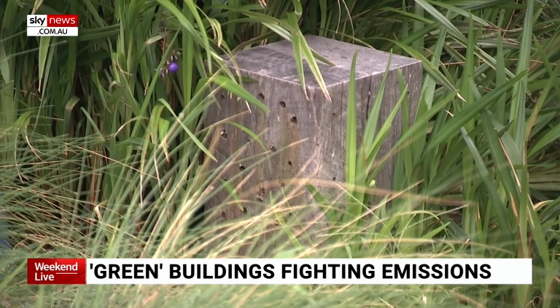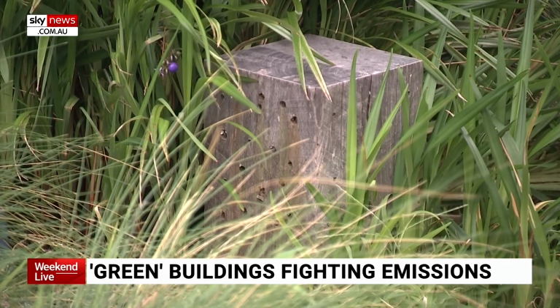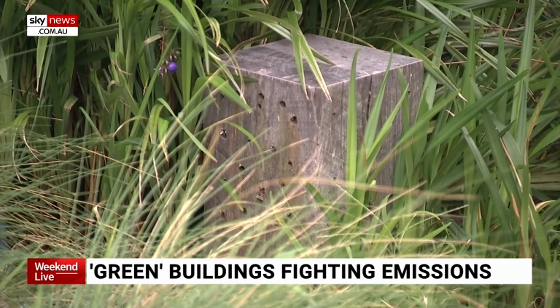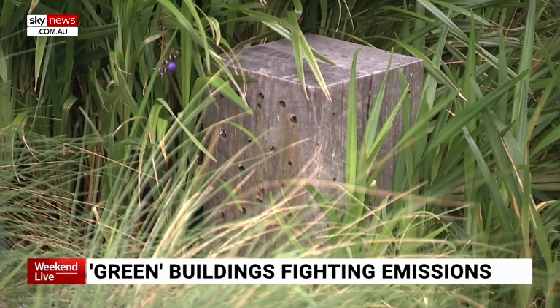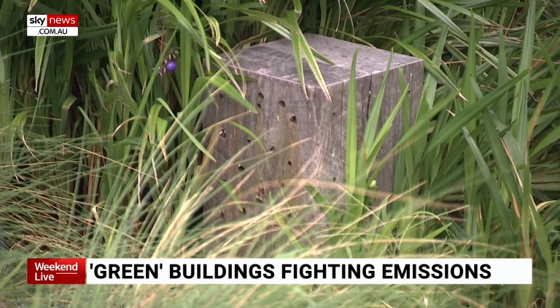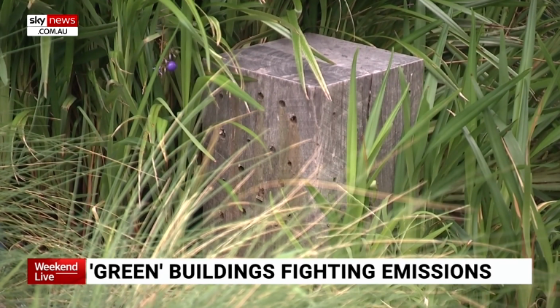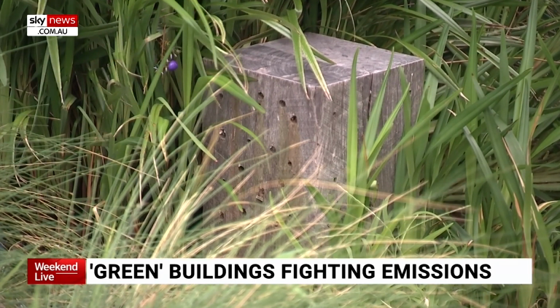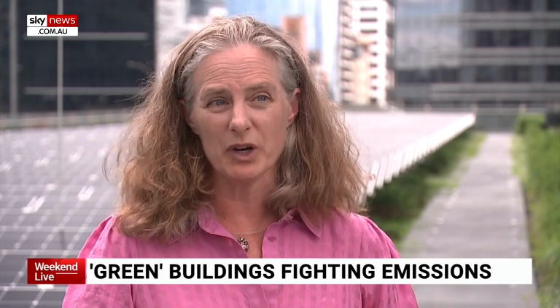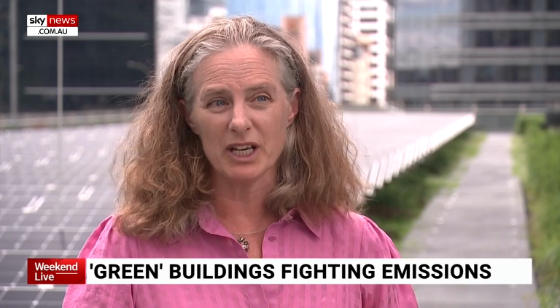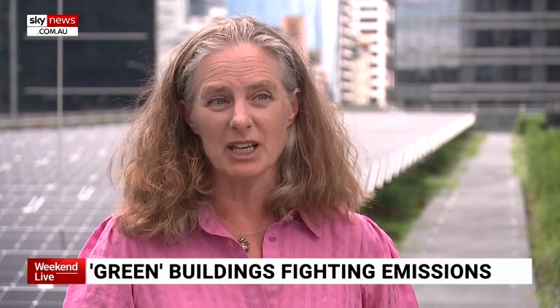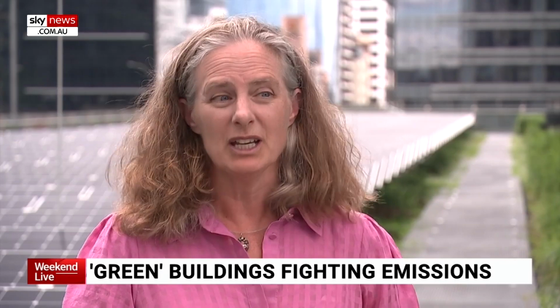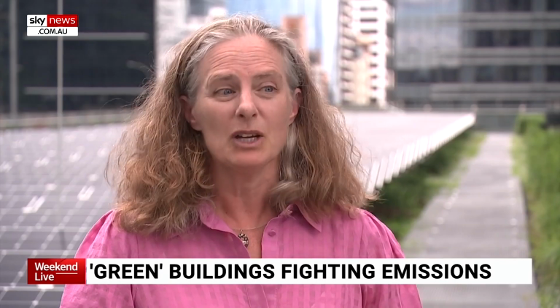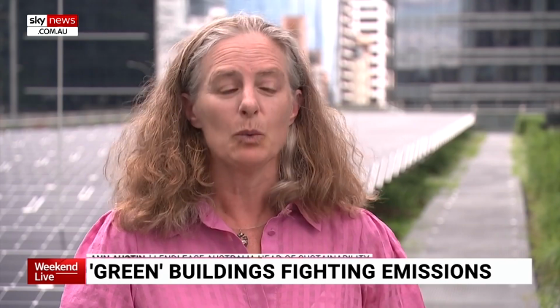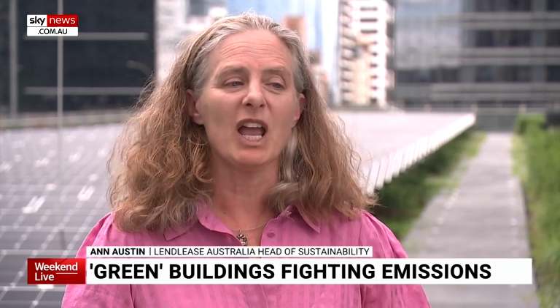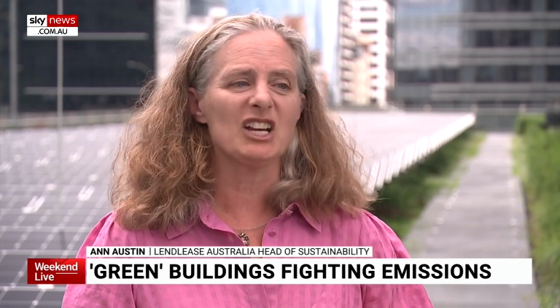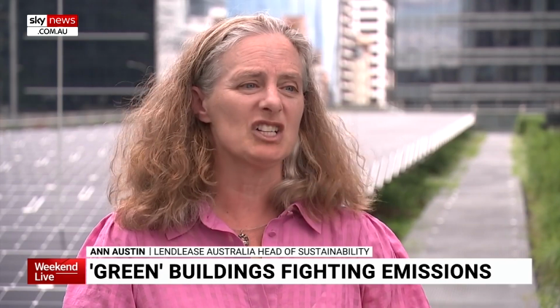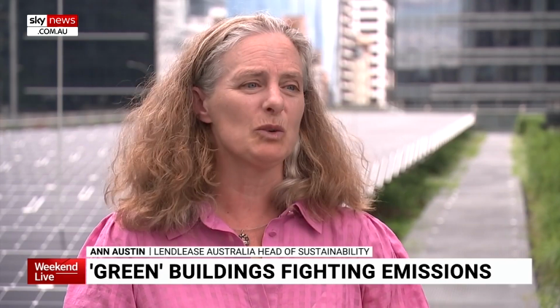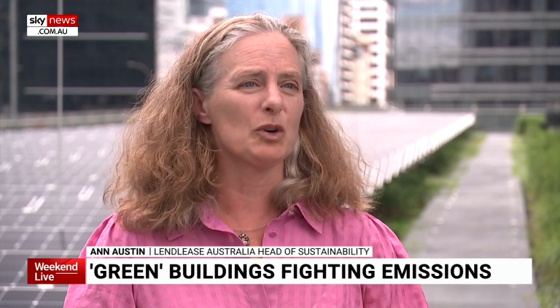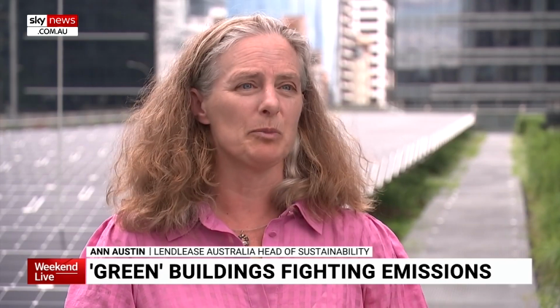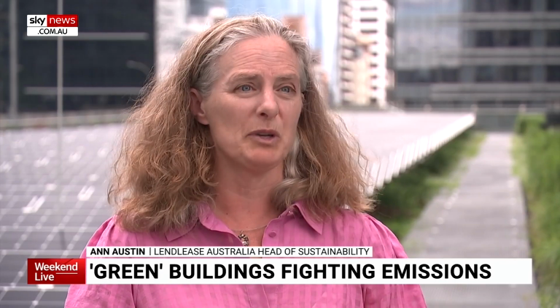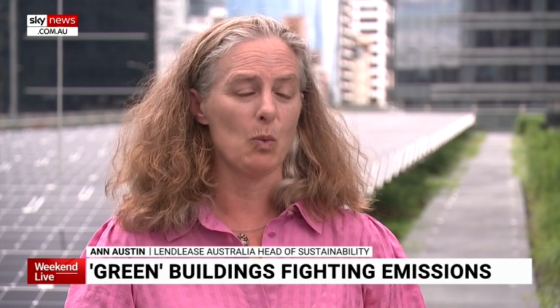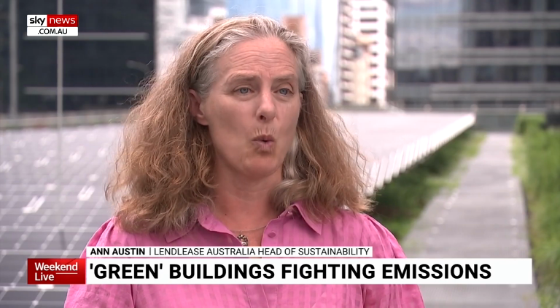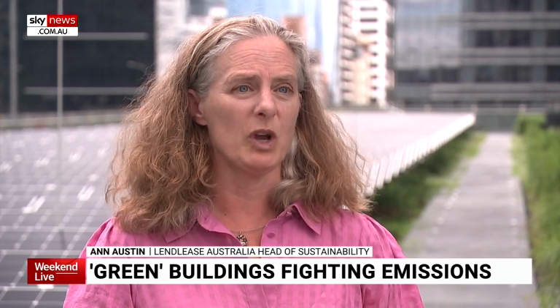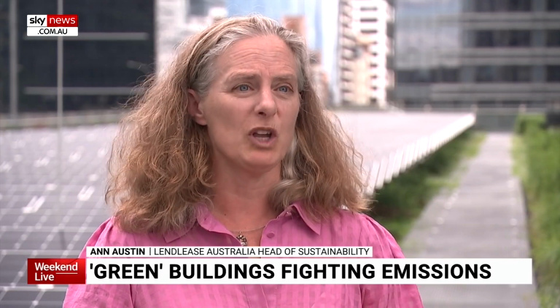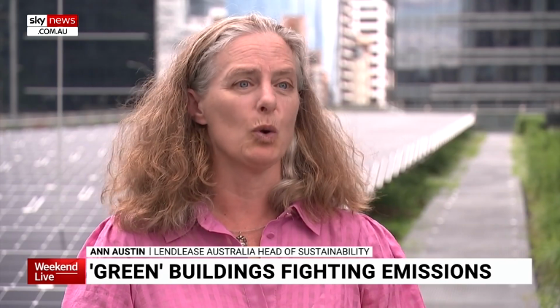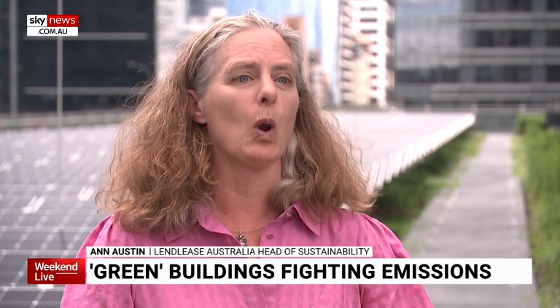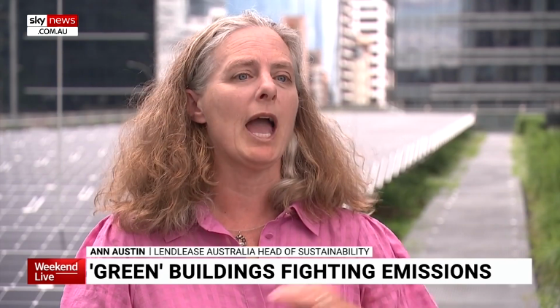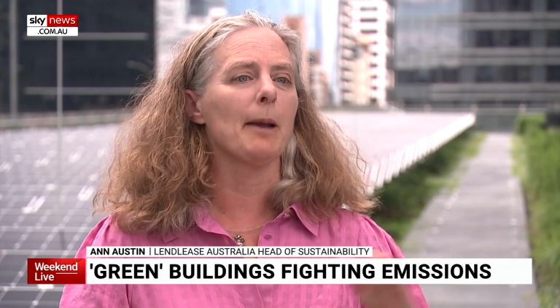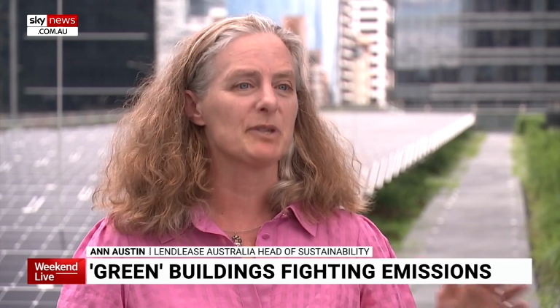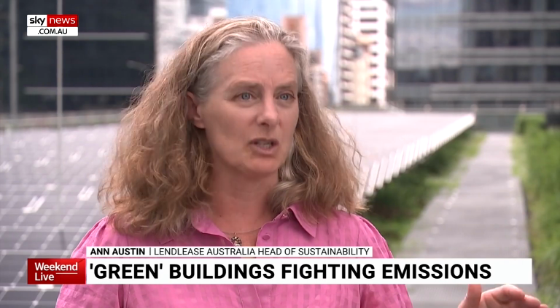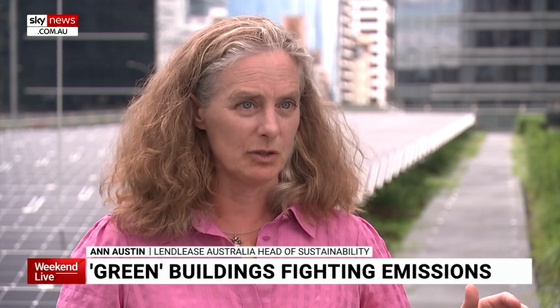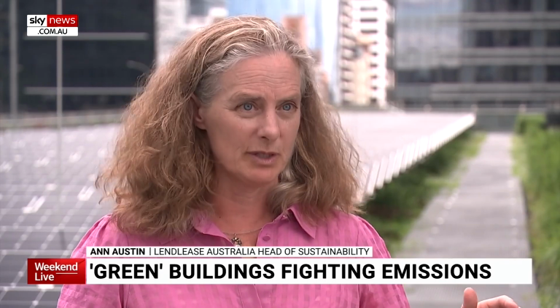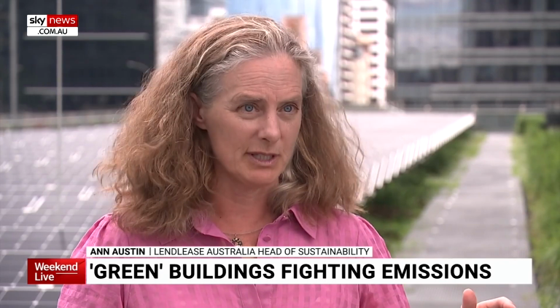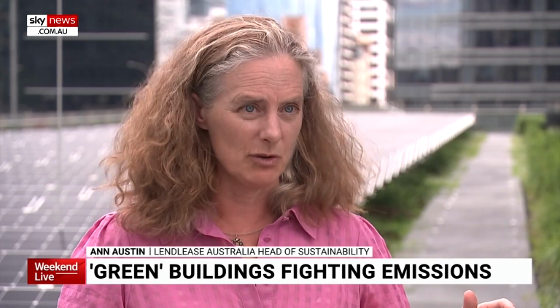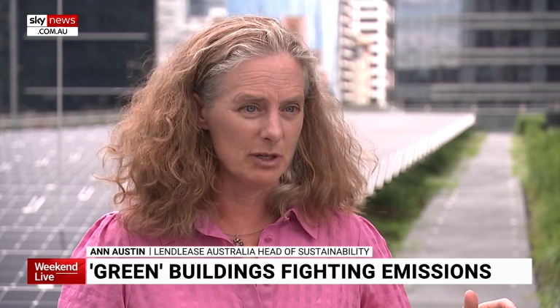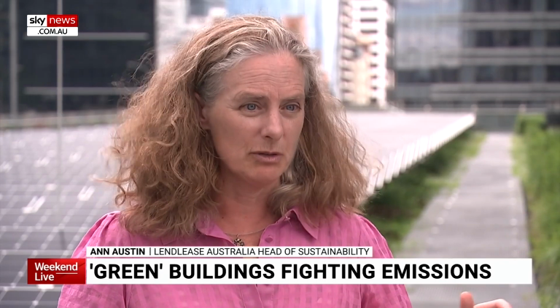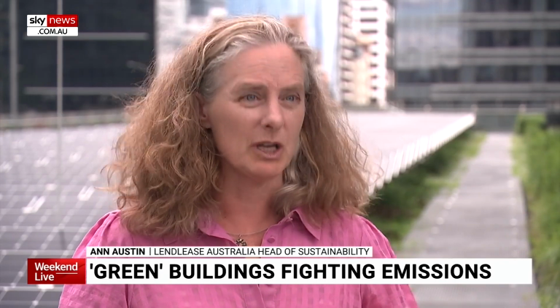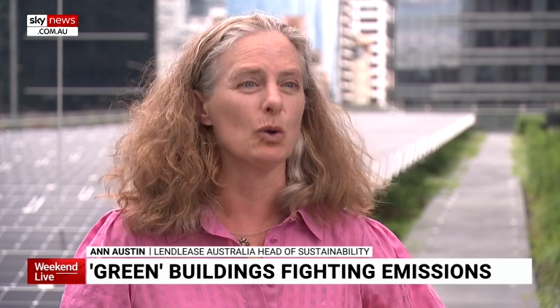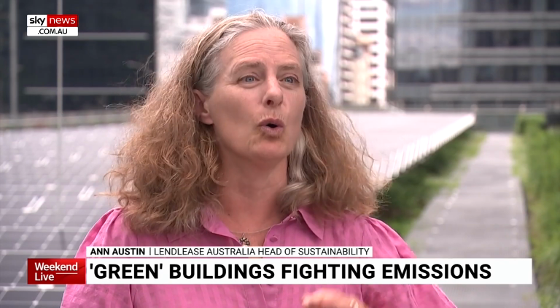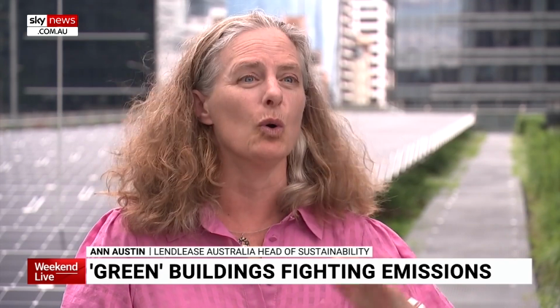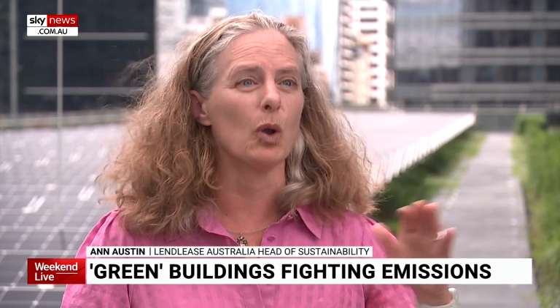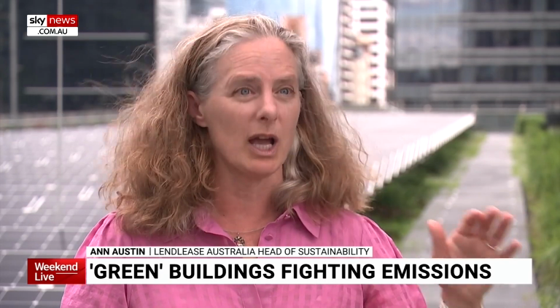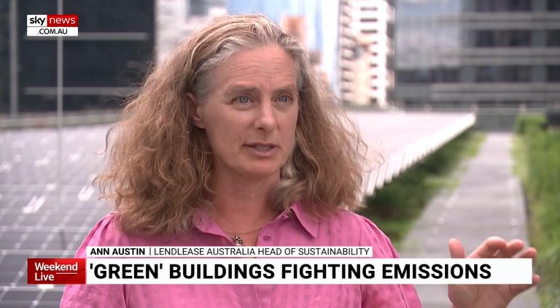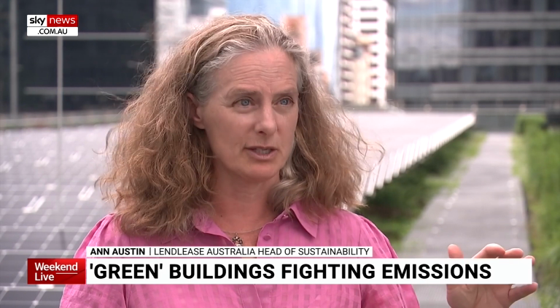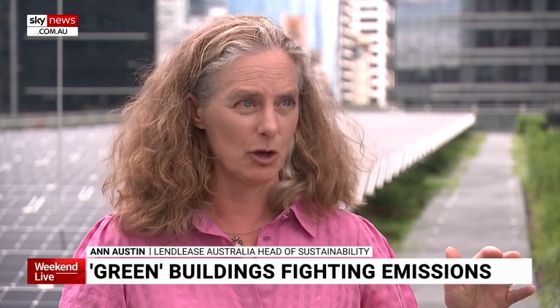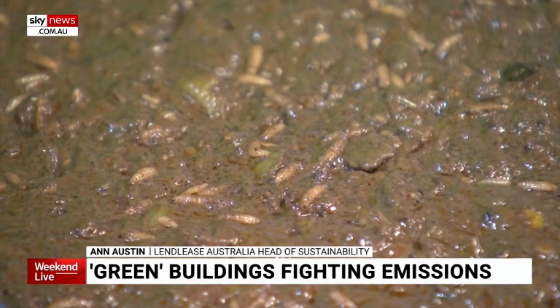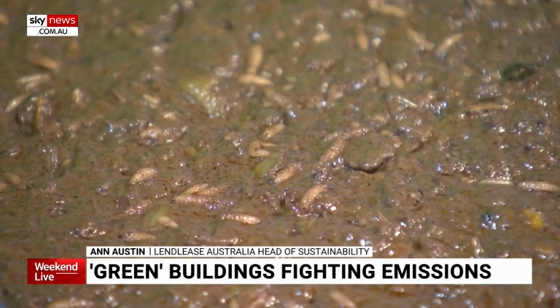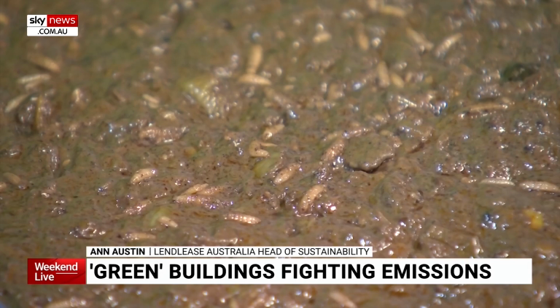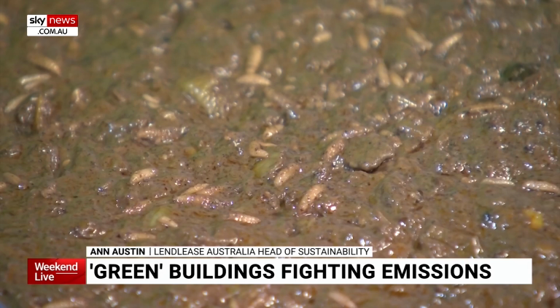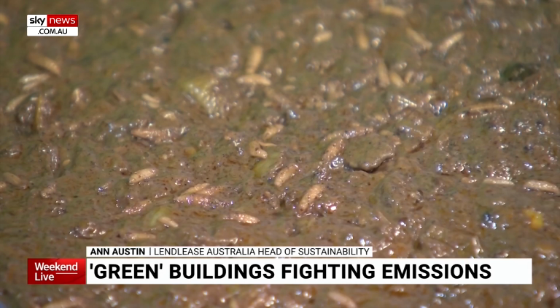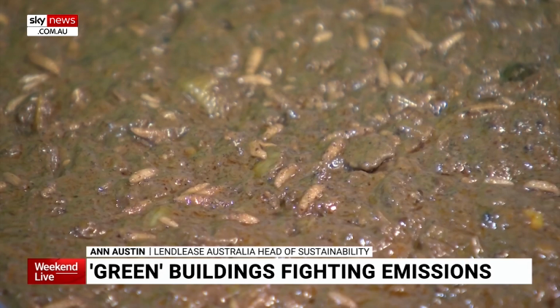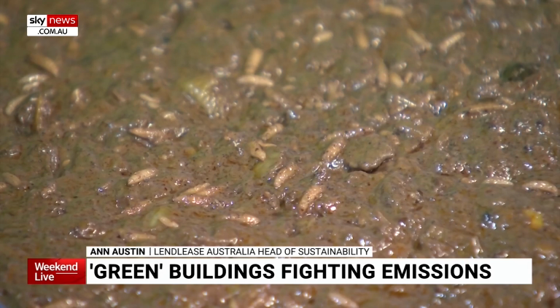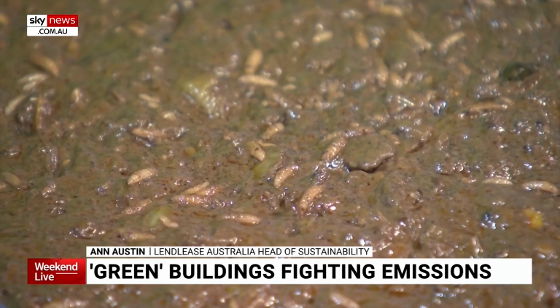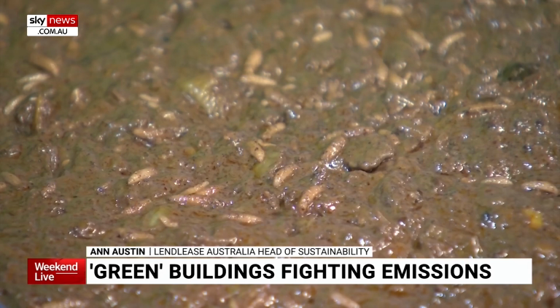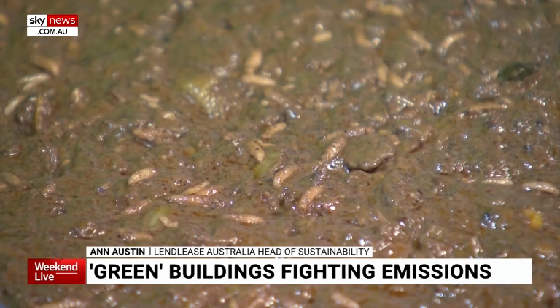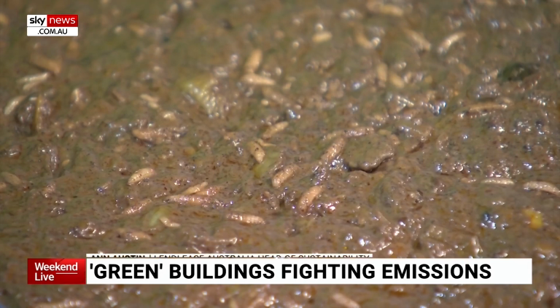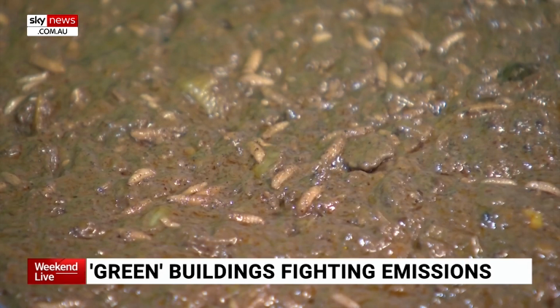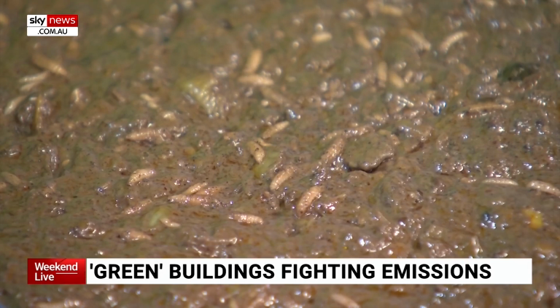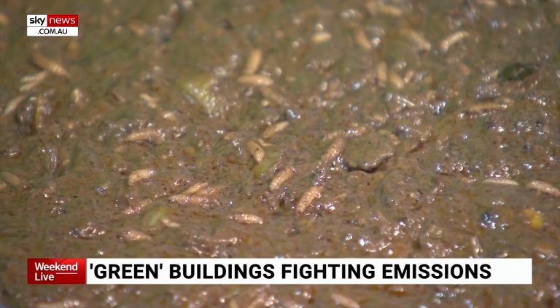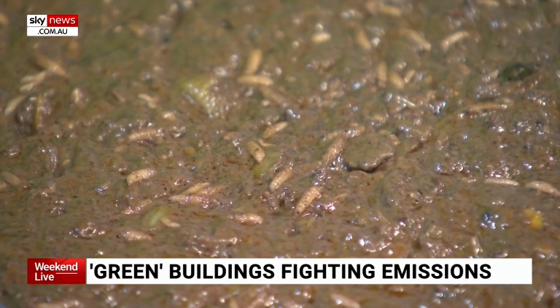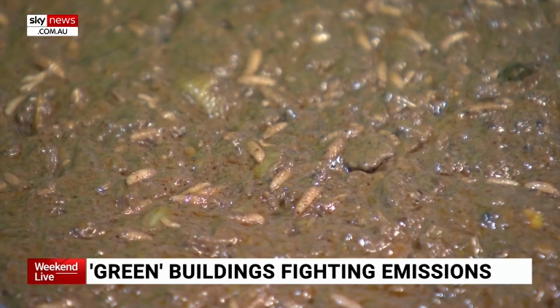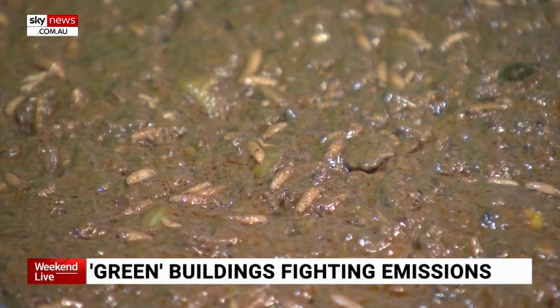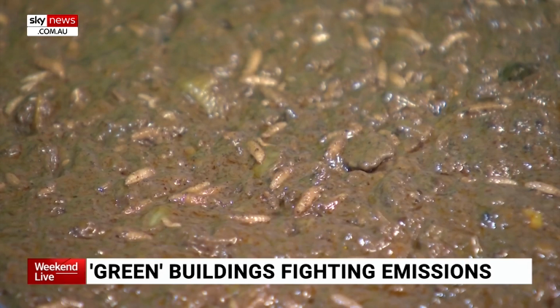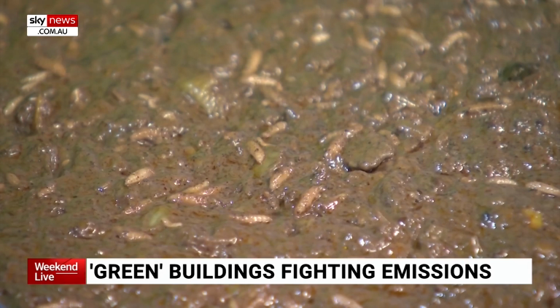By 2040, we actually want to be what we call absolute zero in all our scopes. And that's where the maggots come in.